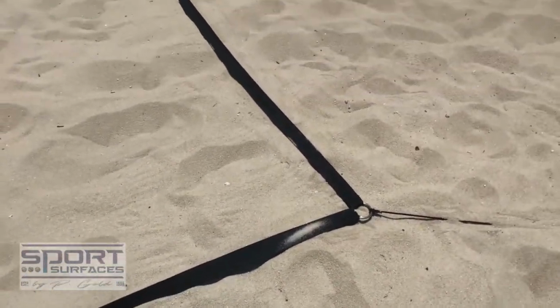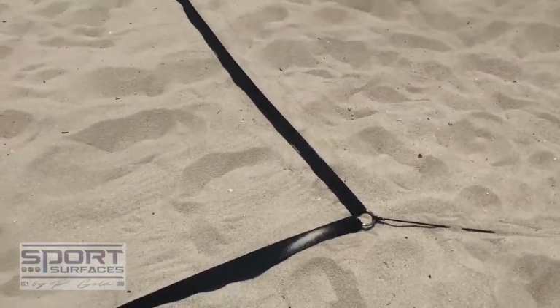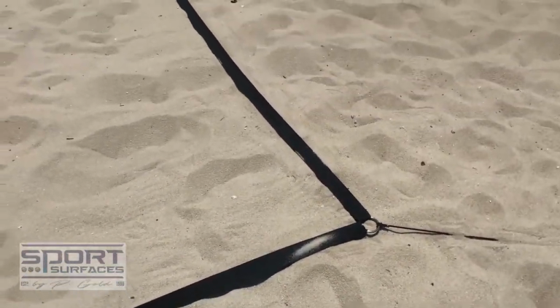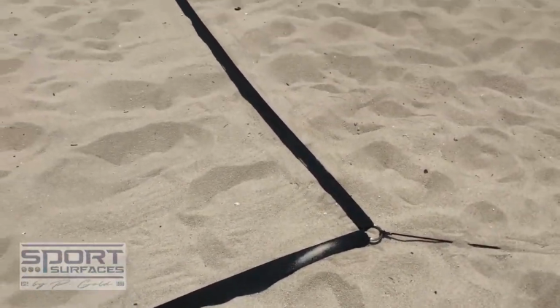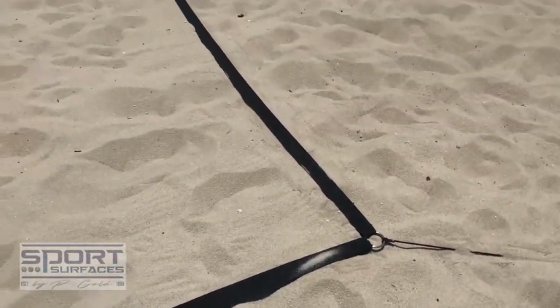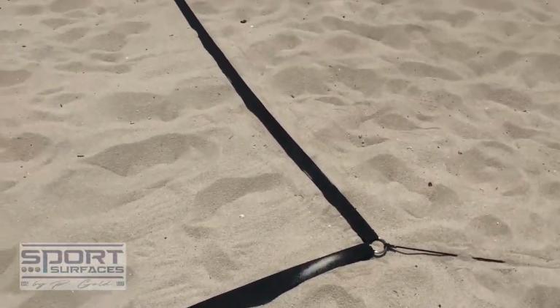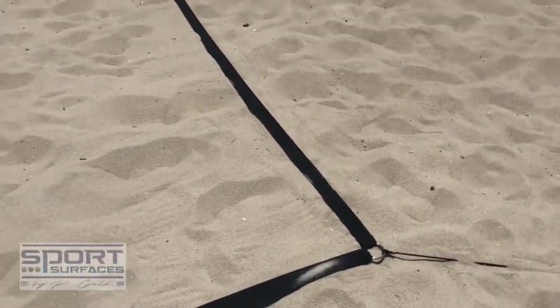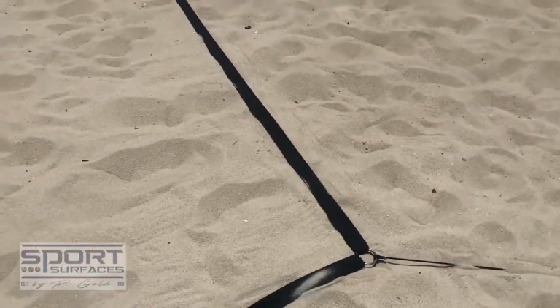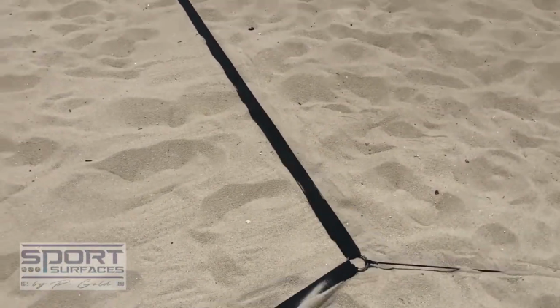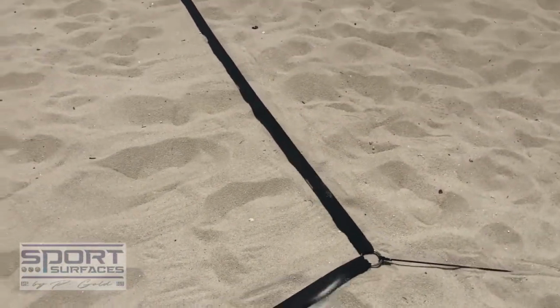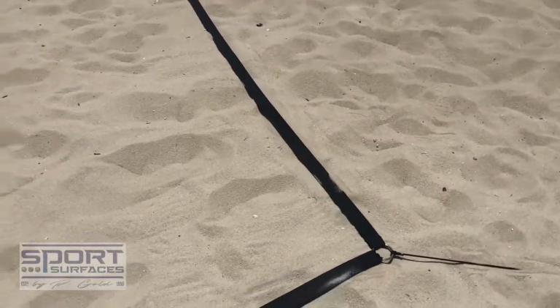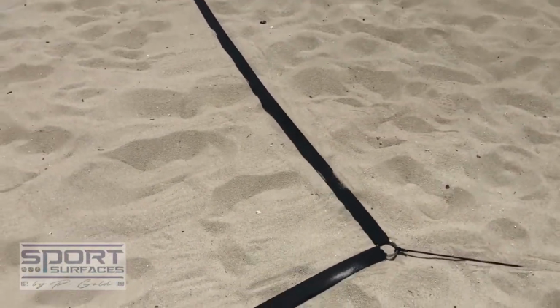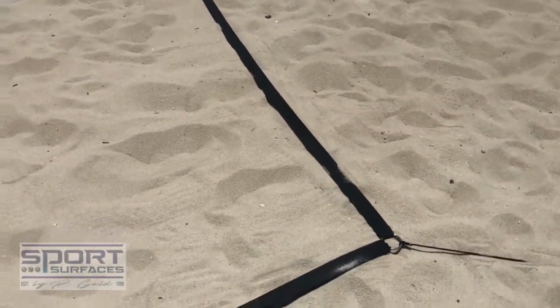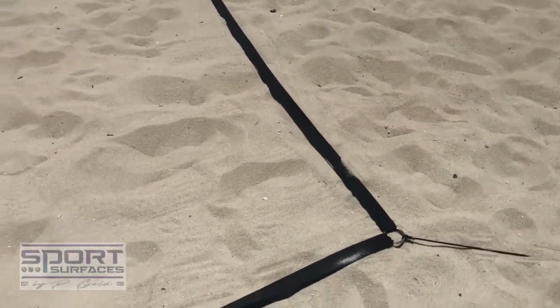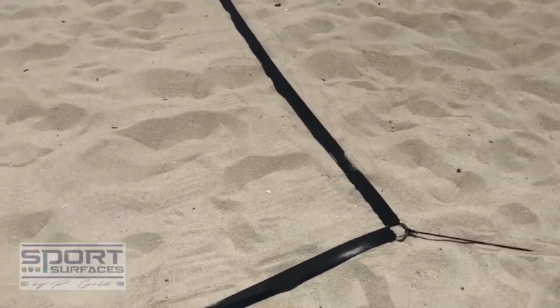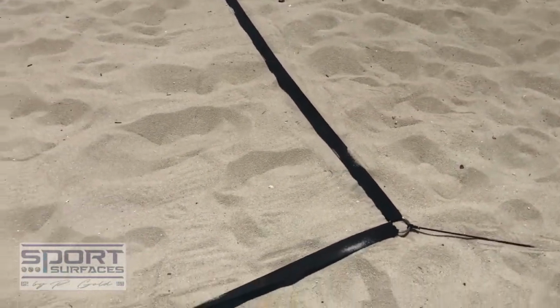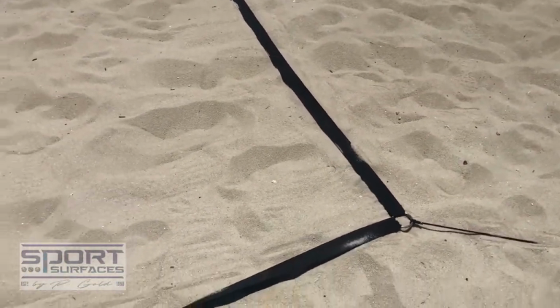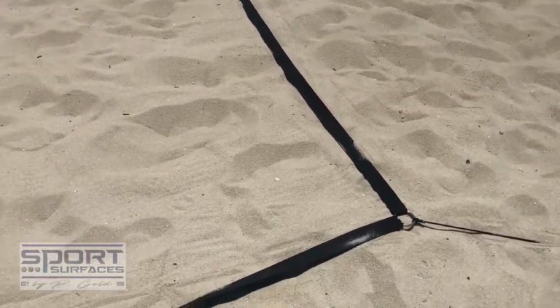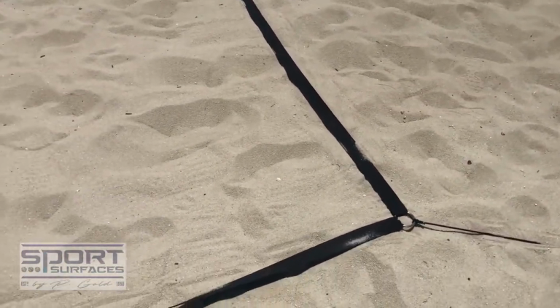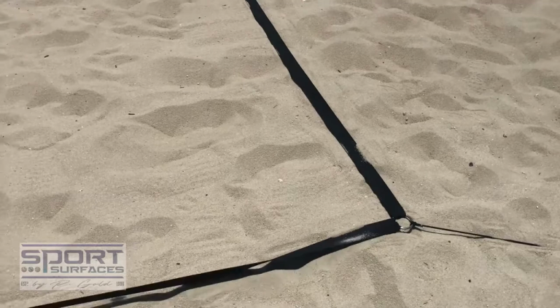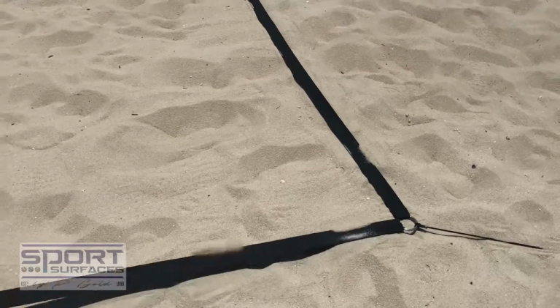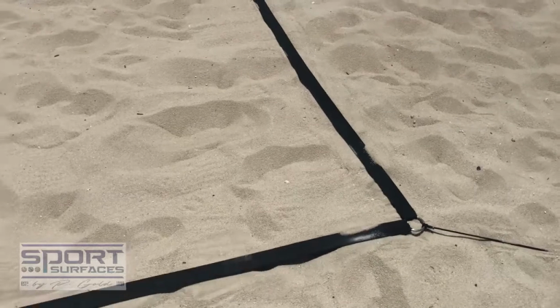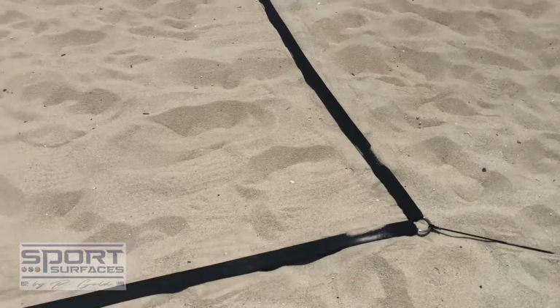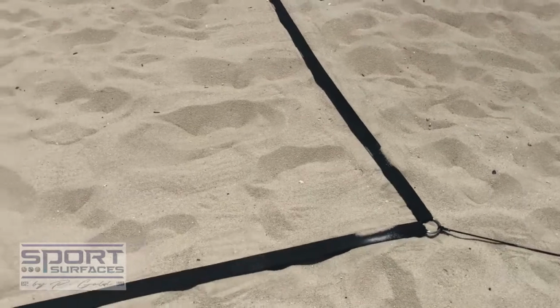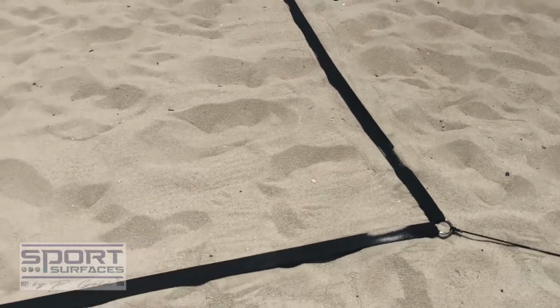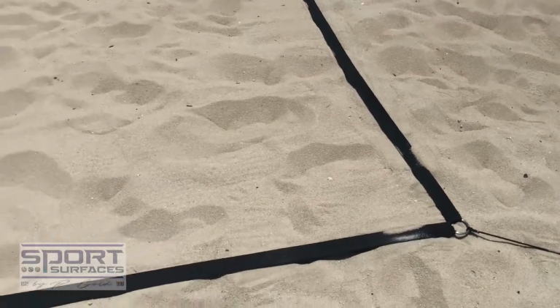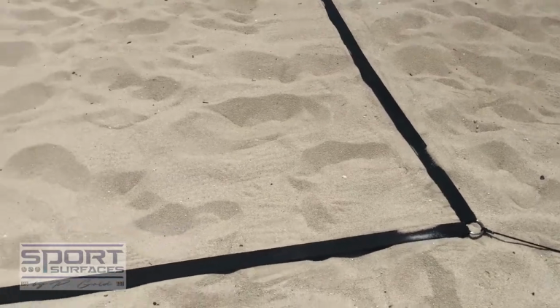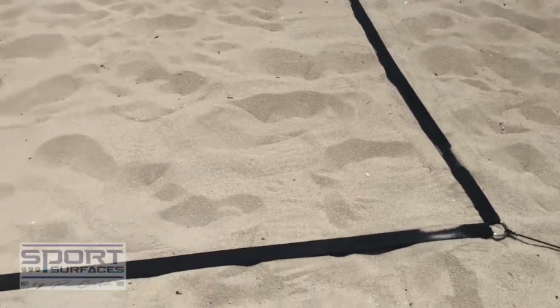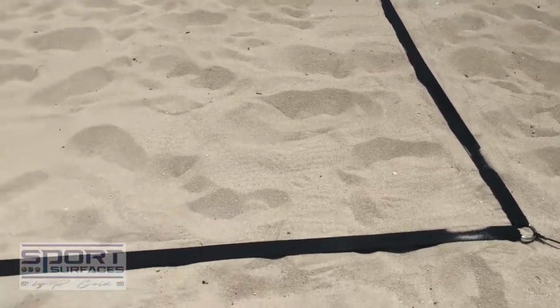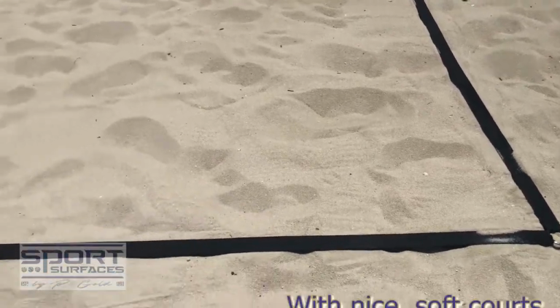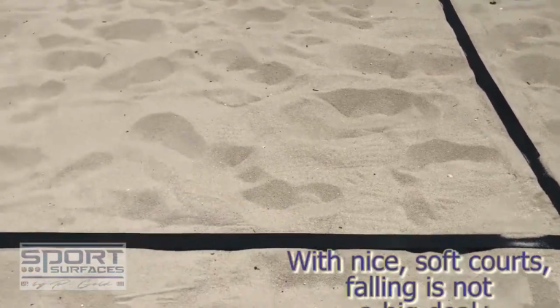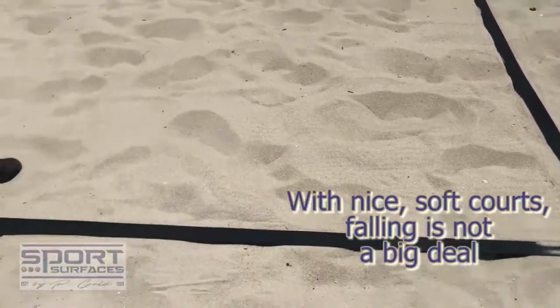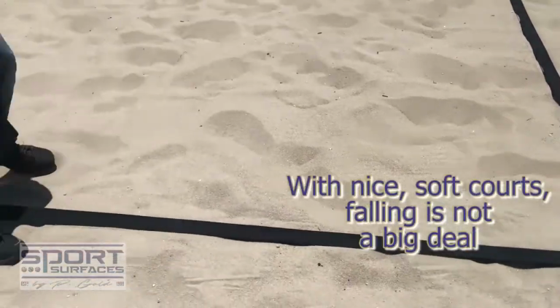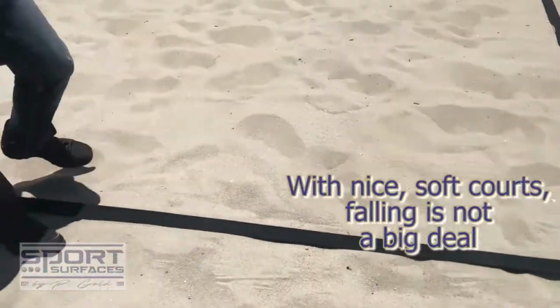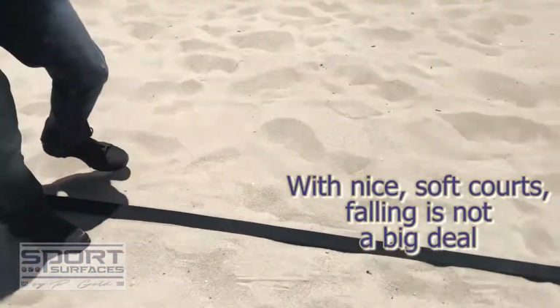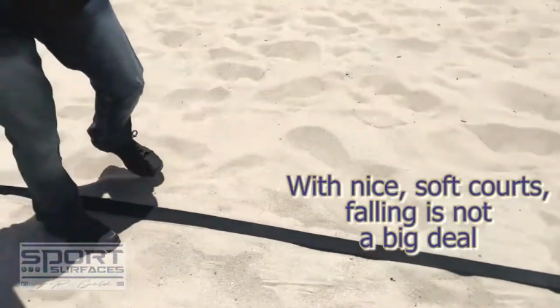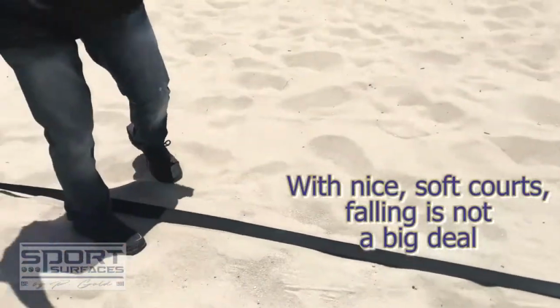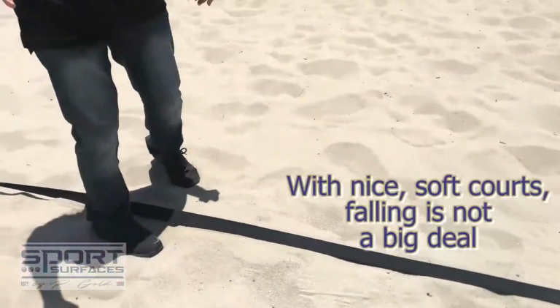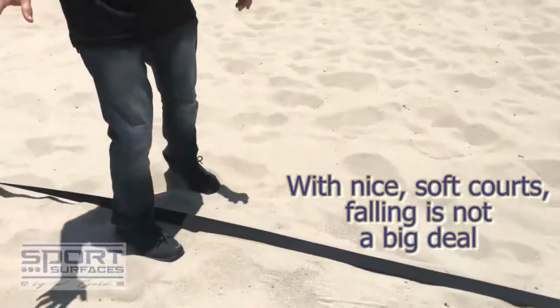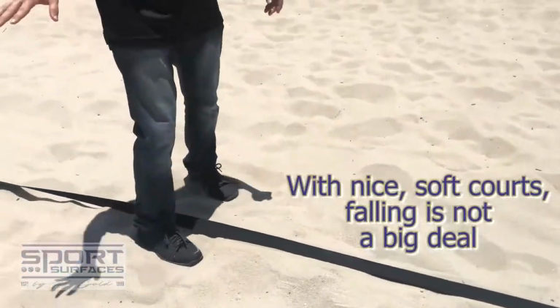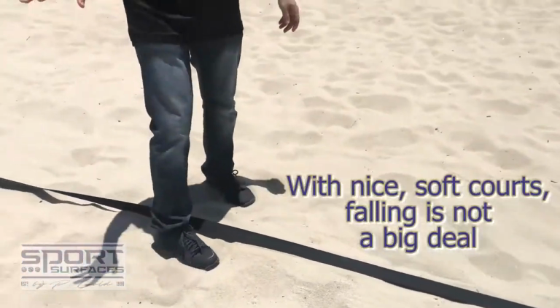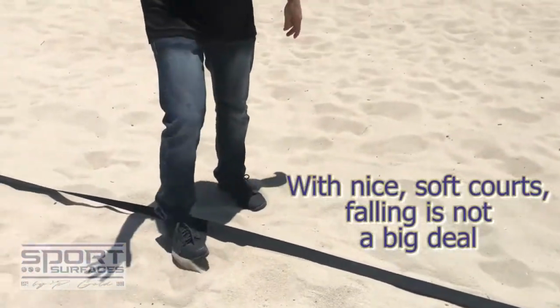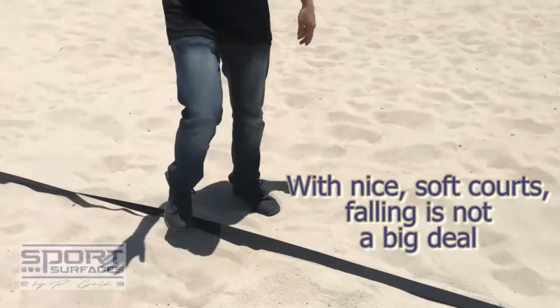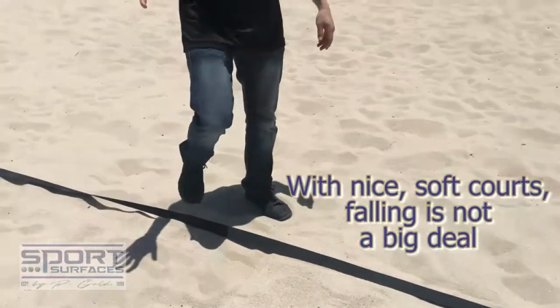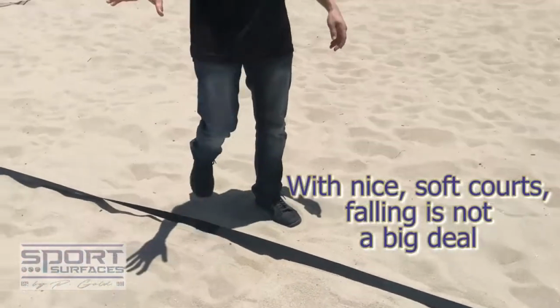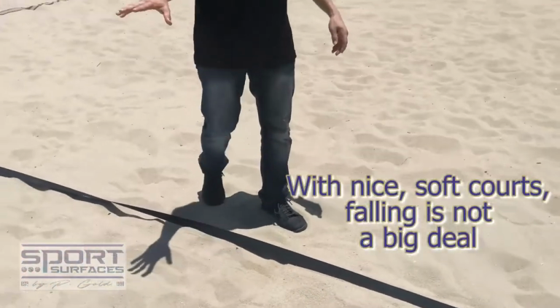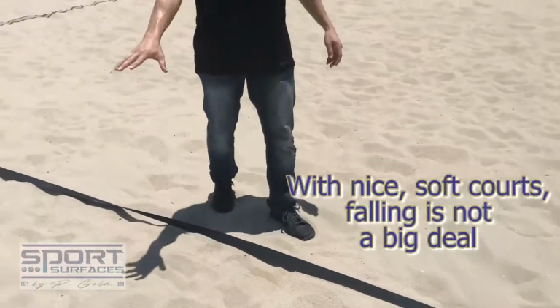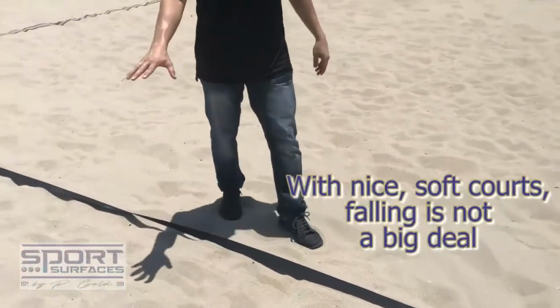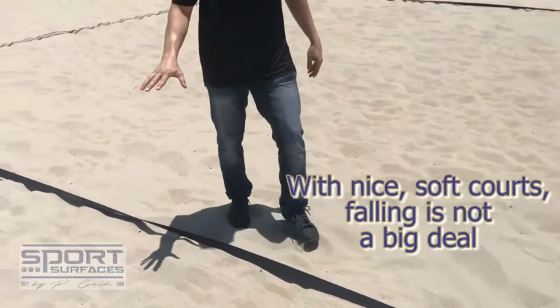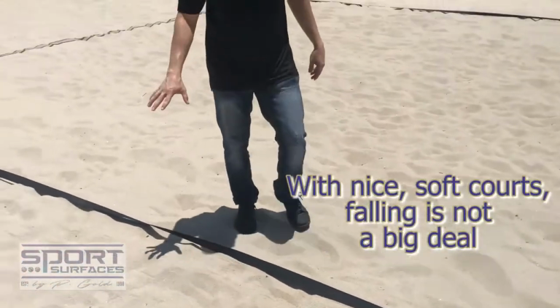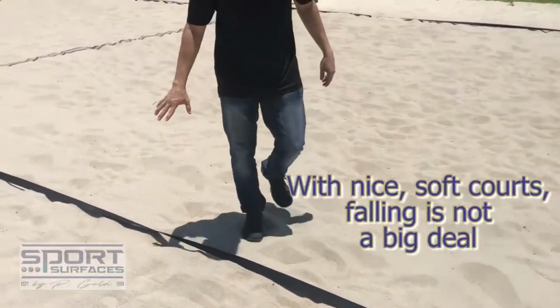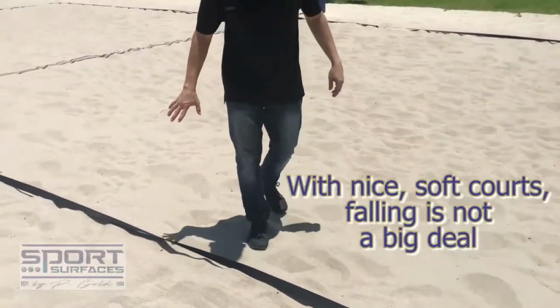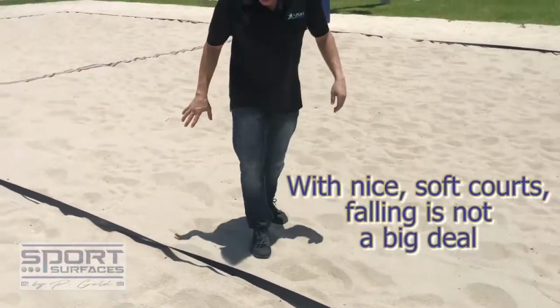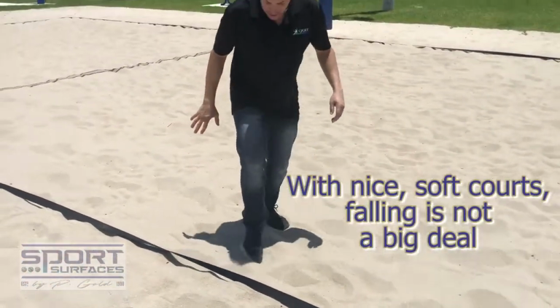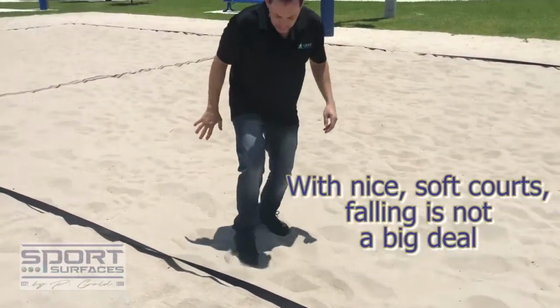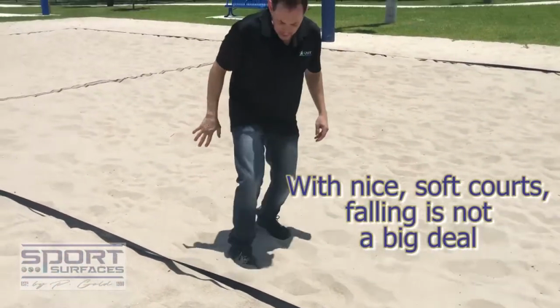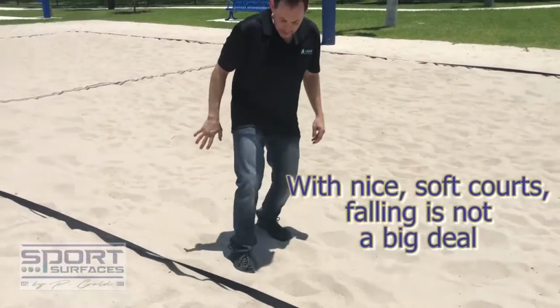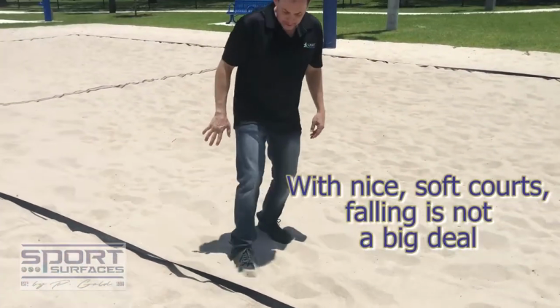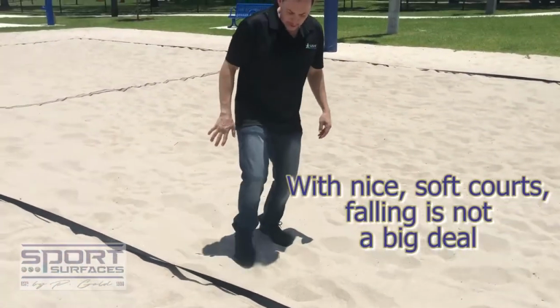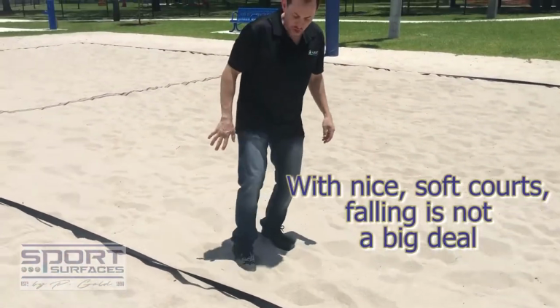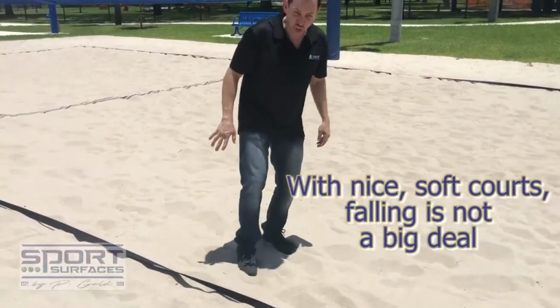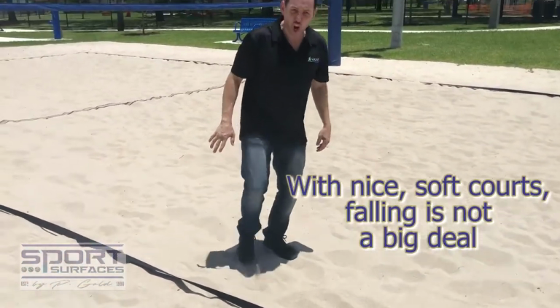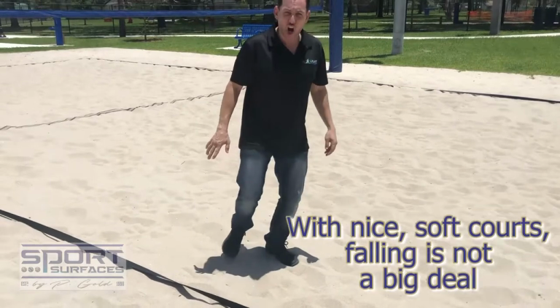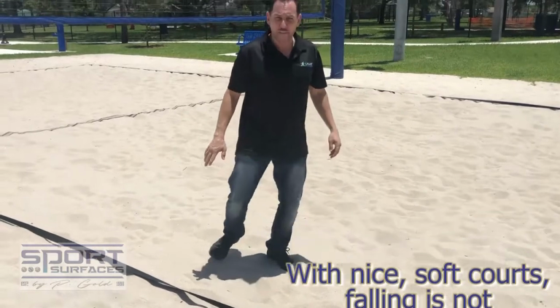Once again, not getting hurt. It's not that it's a big deal to fall on our courts because they are nice and soft.